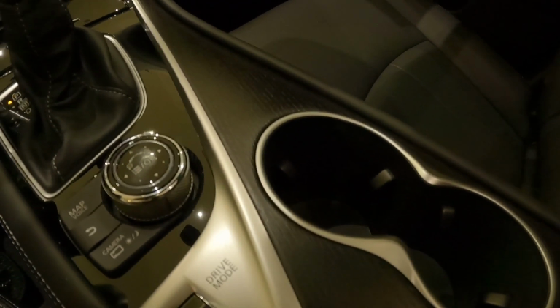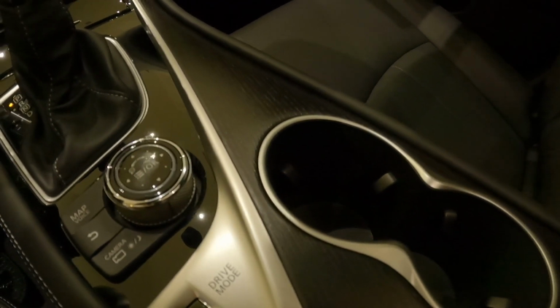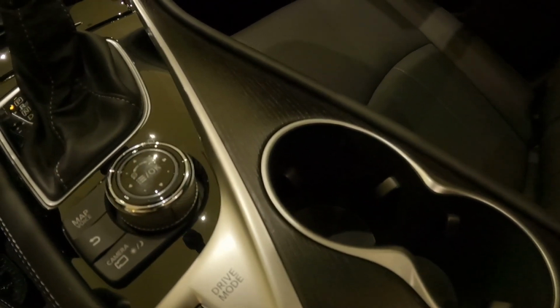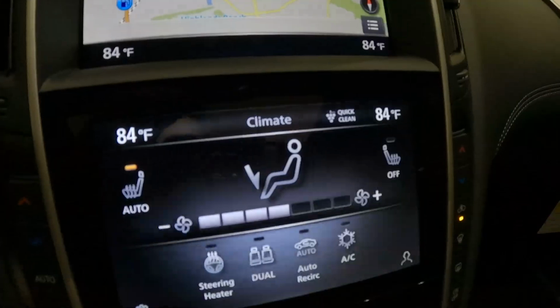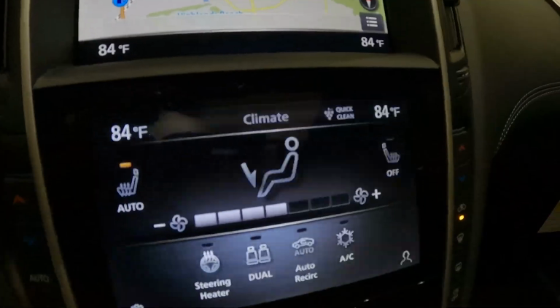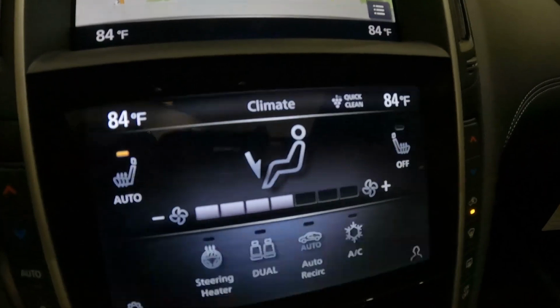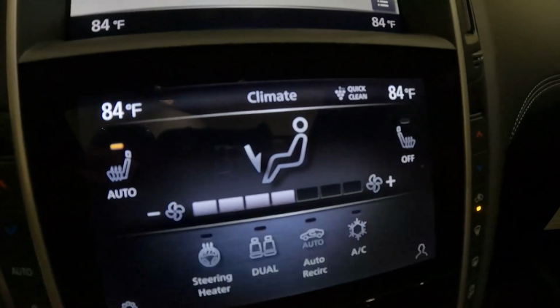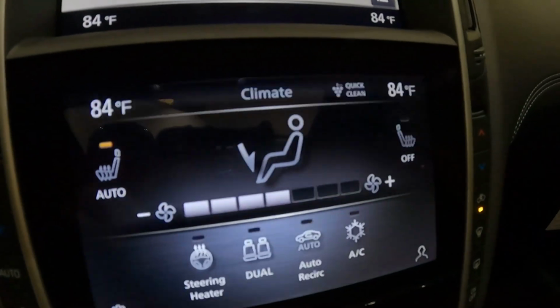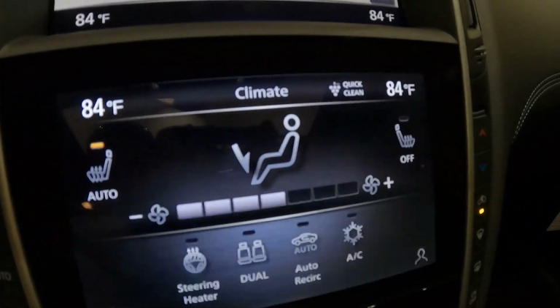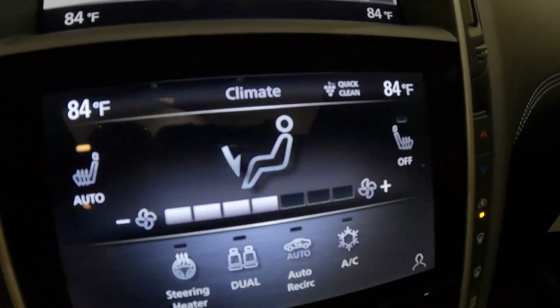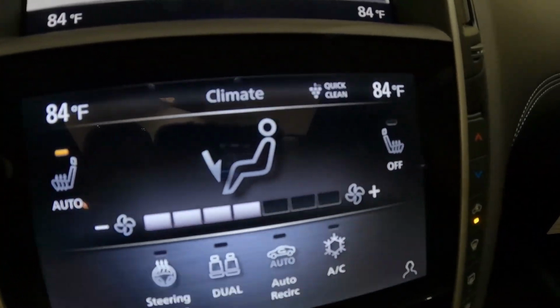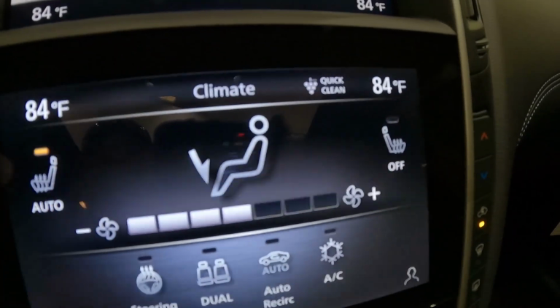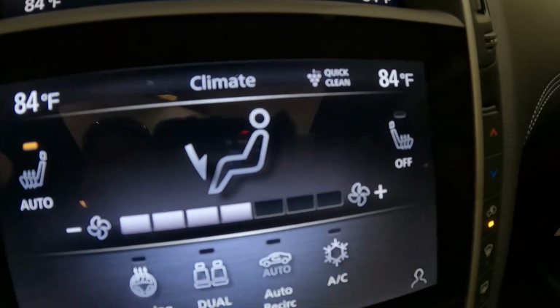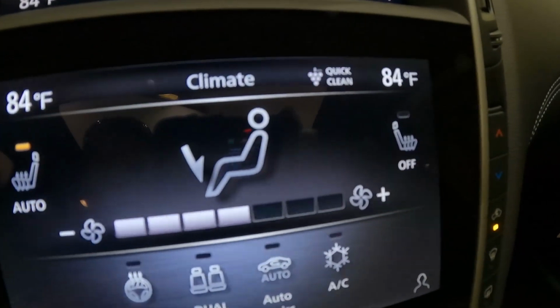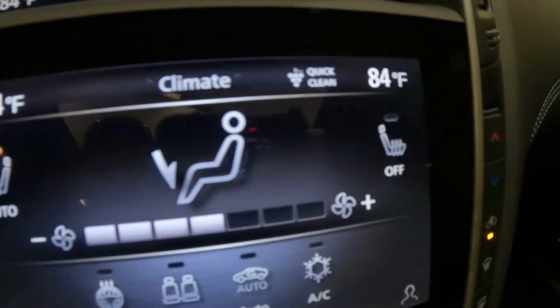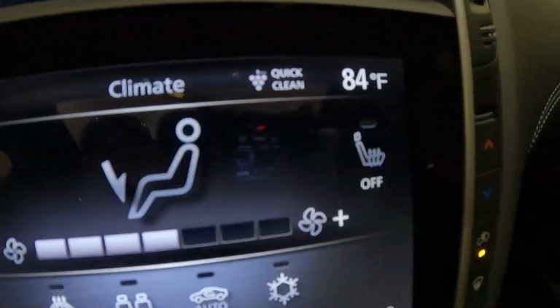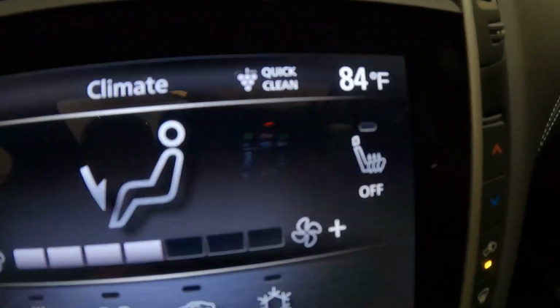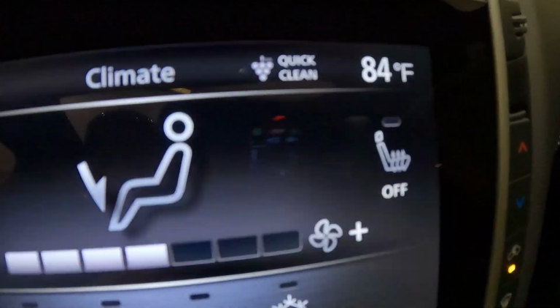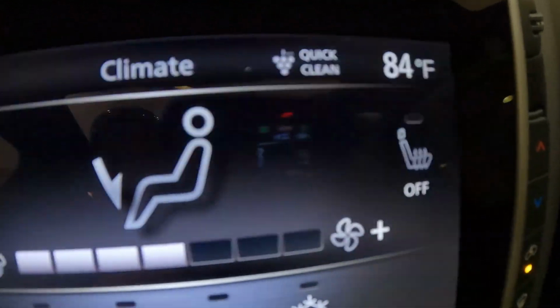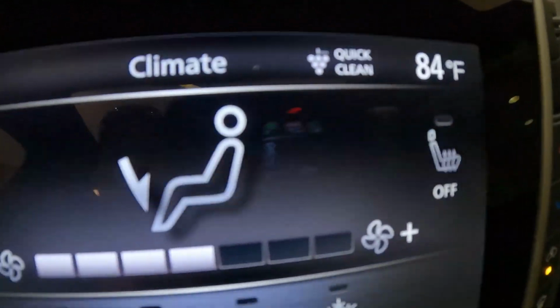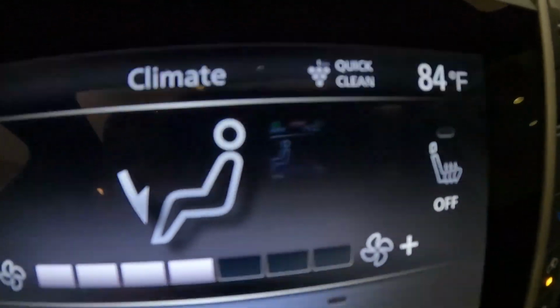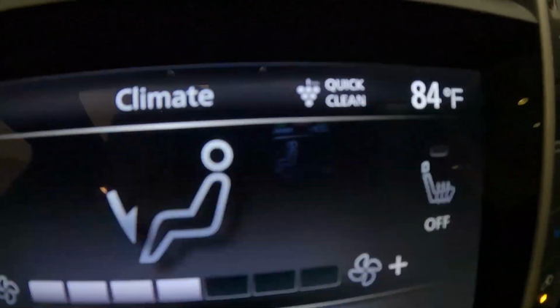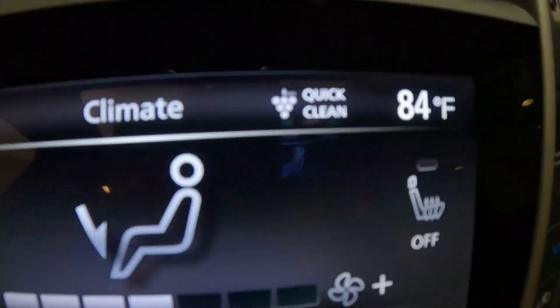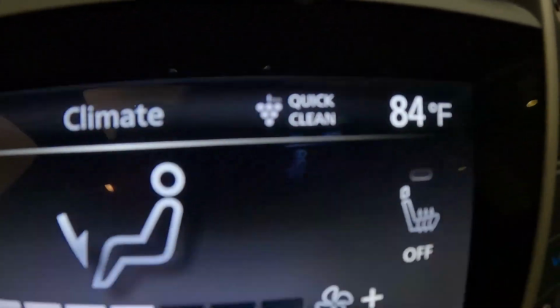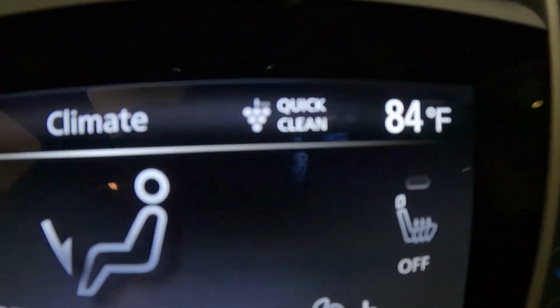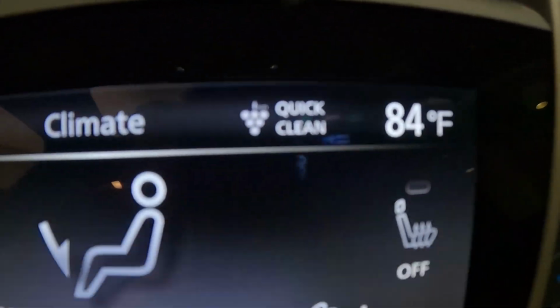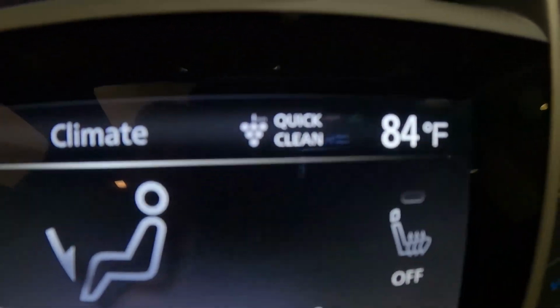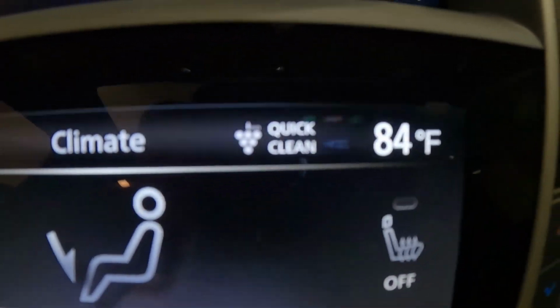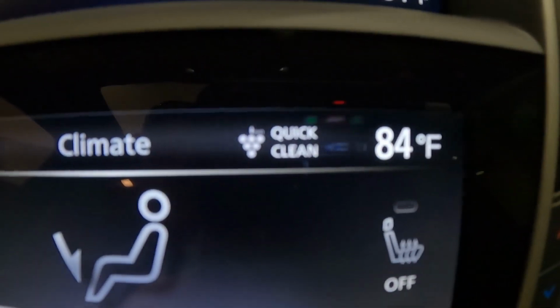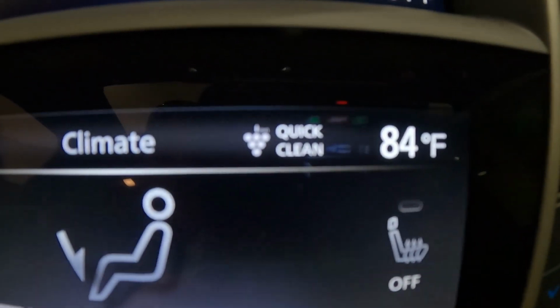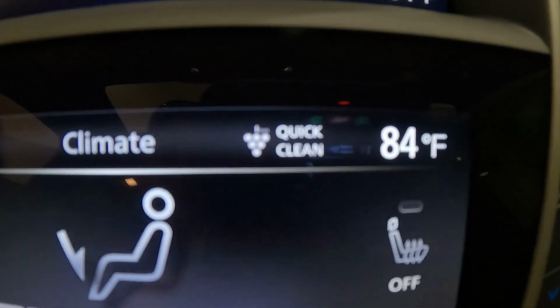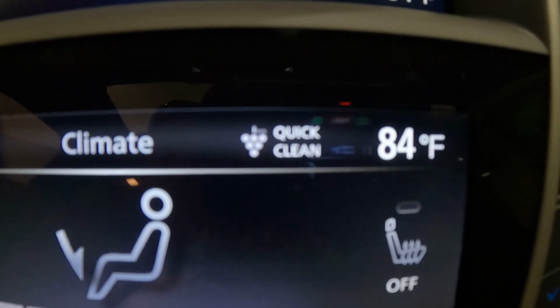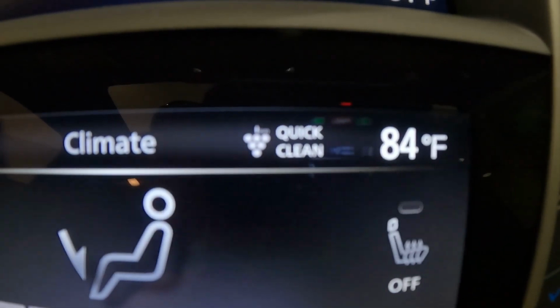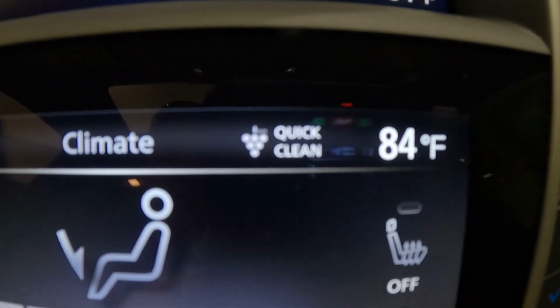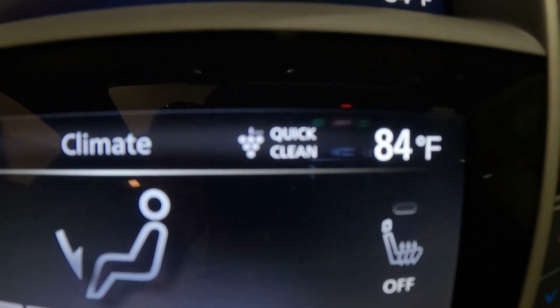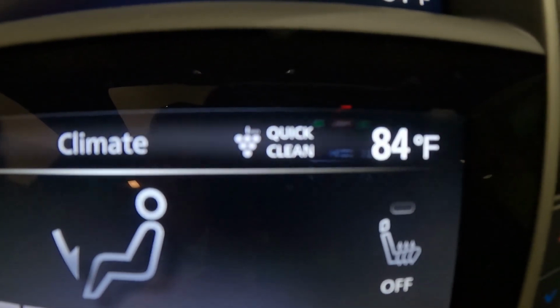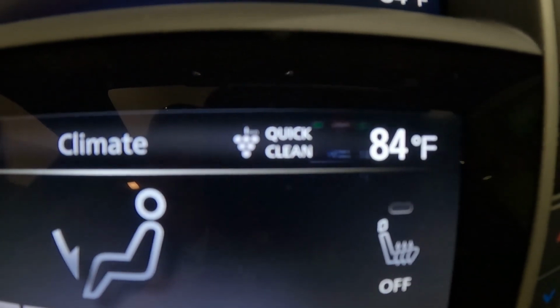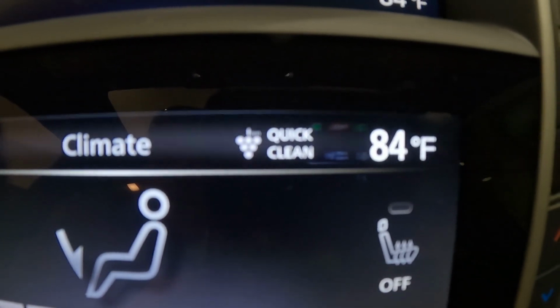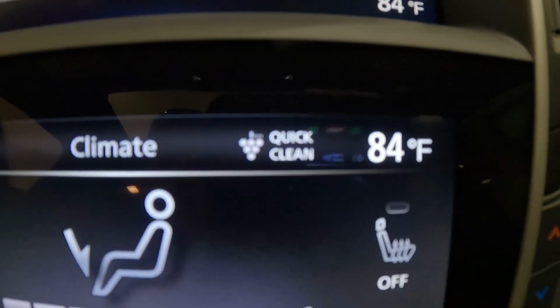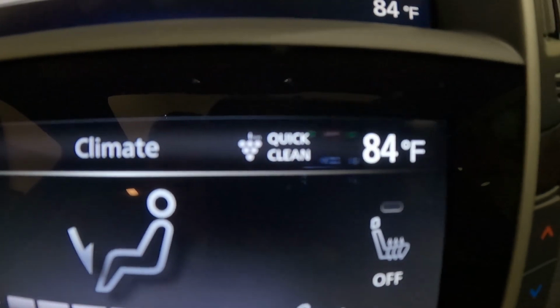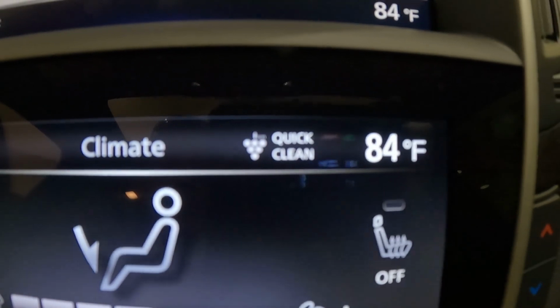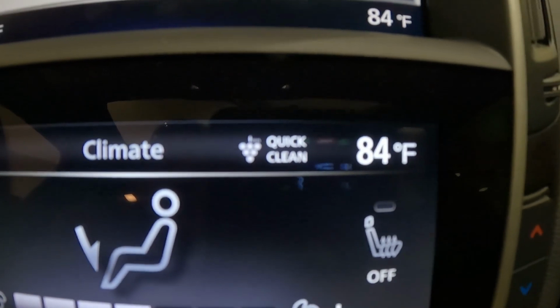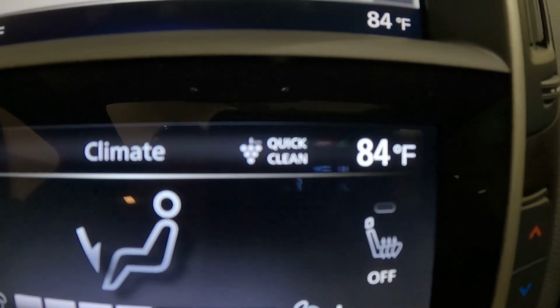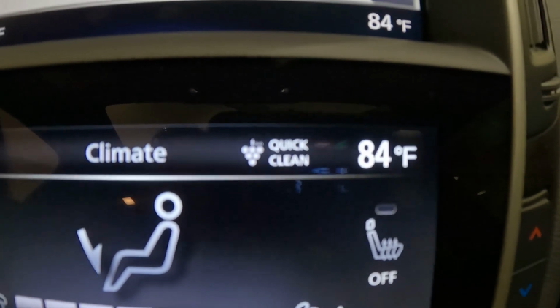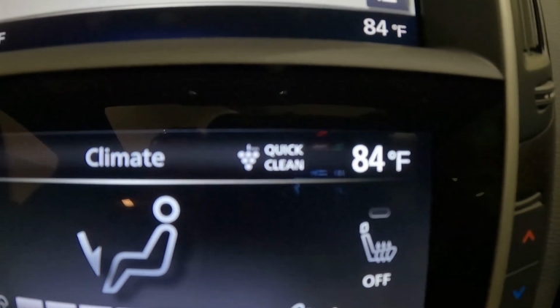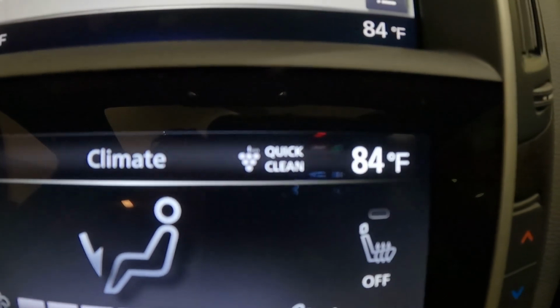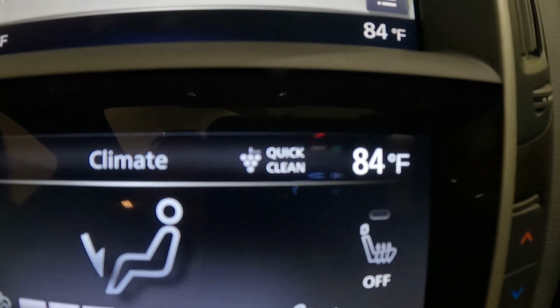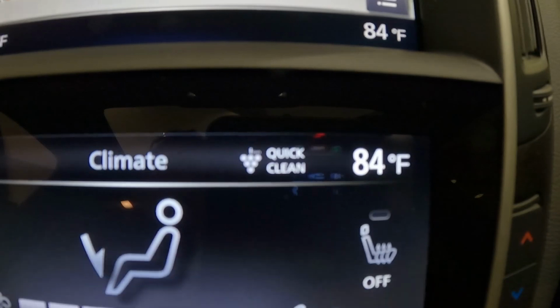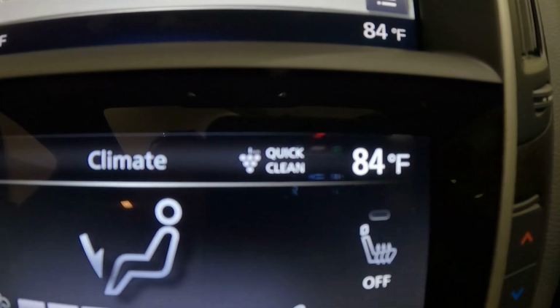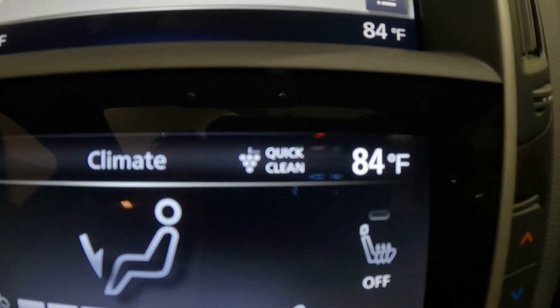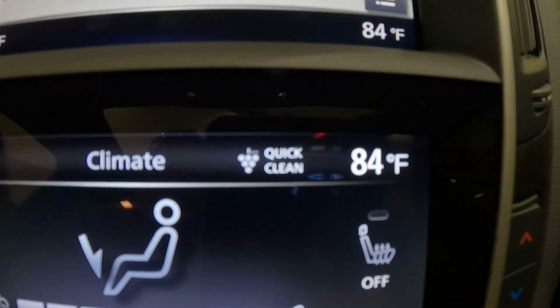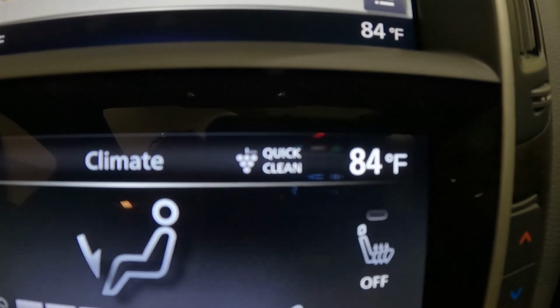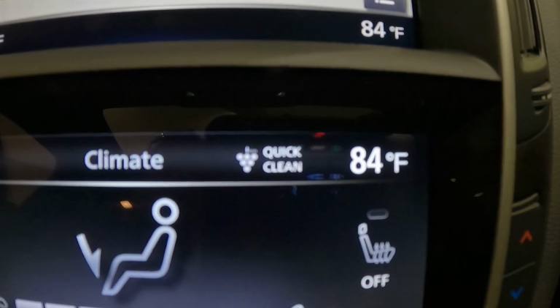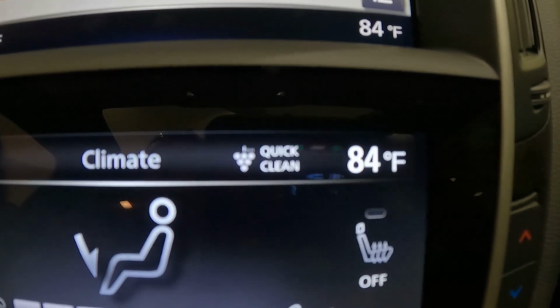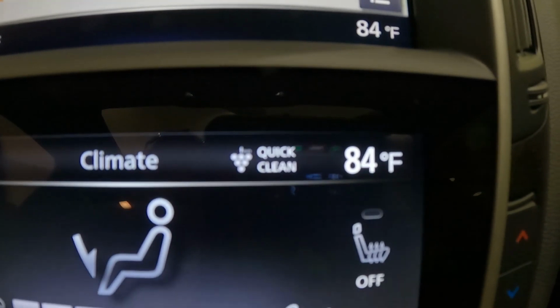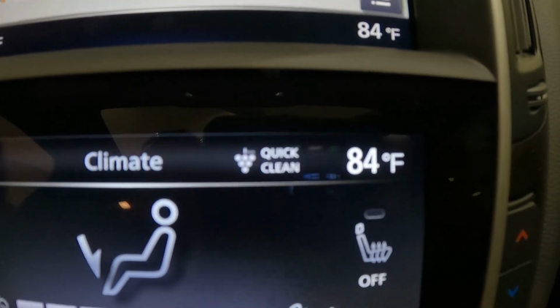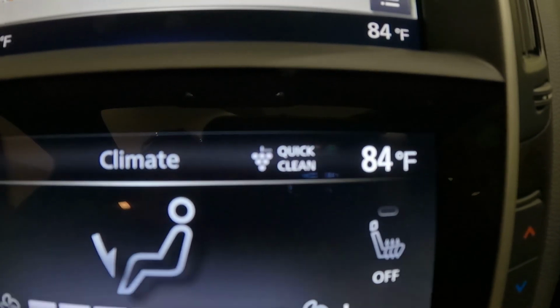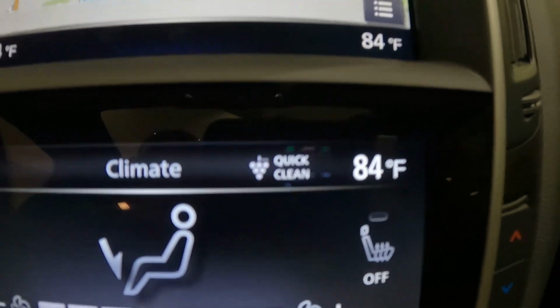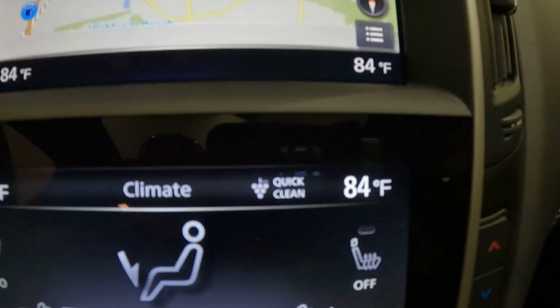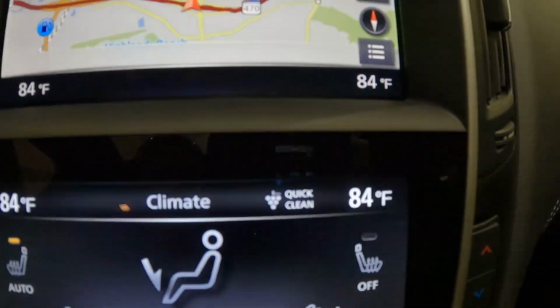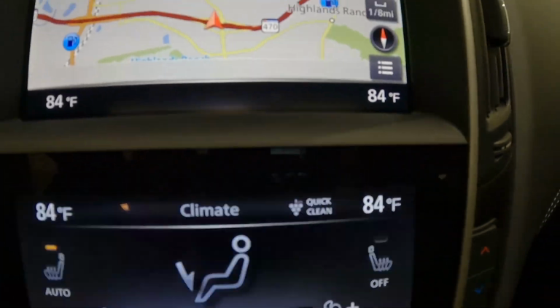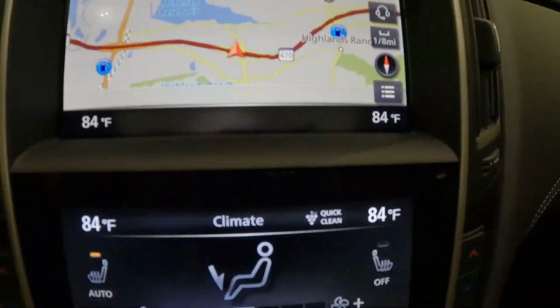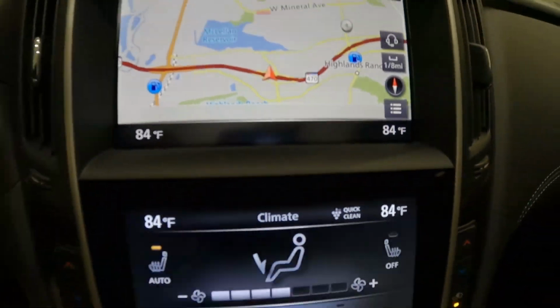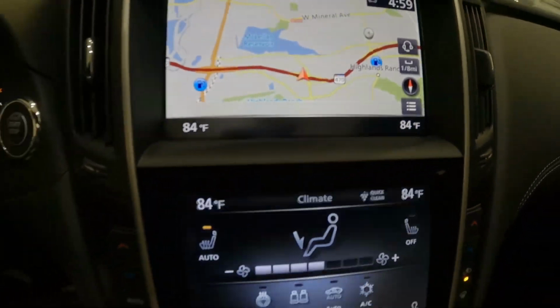We also get the advanced climate control system with auto recirculation, Plasma Cluster air purifier, and grape polyphenol filter.